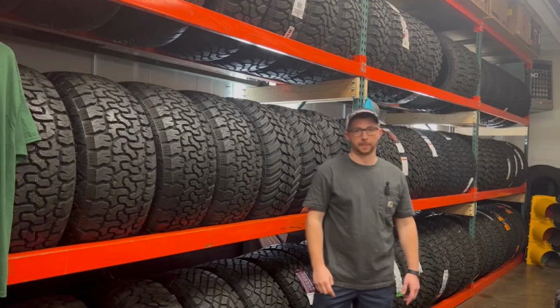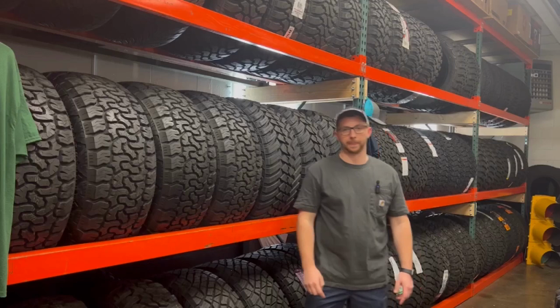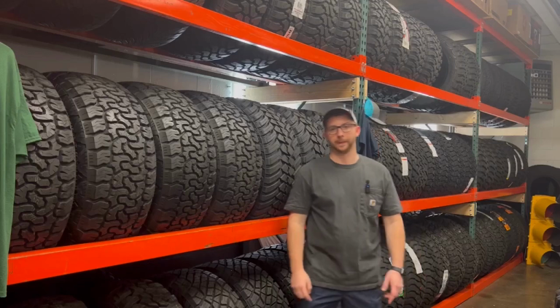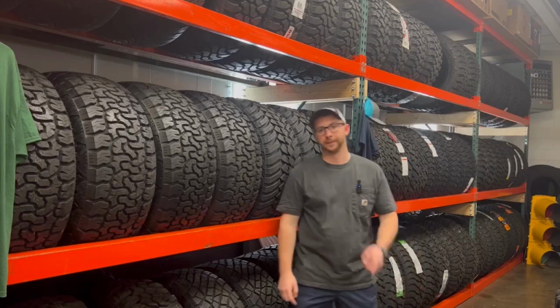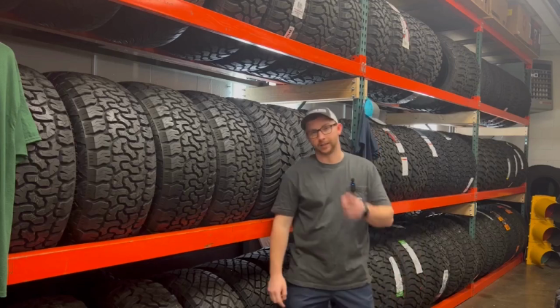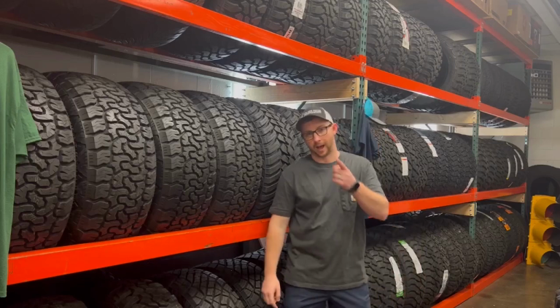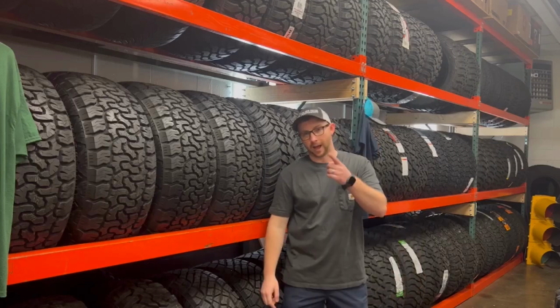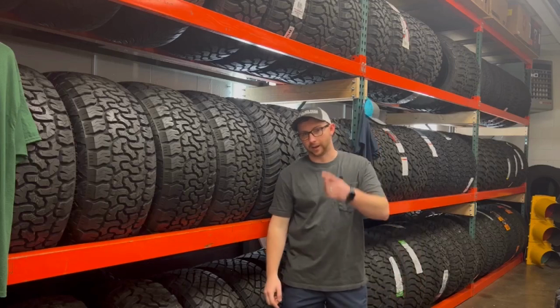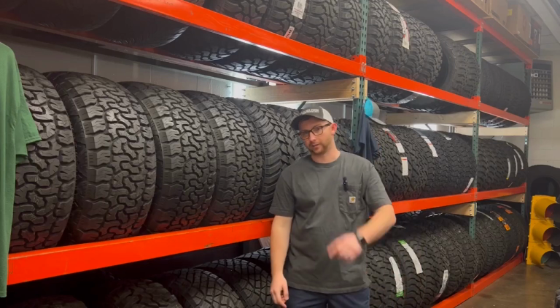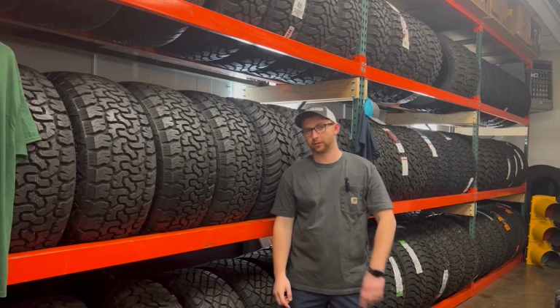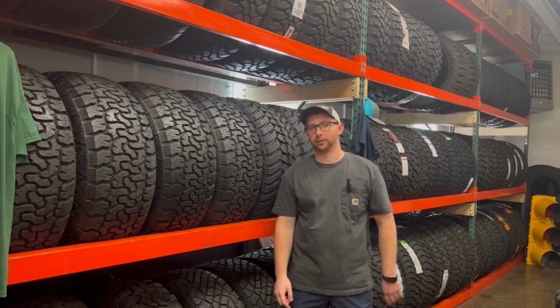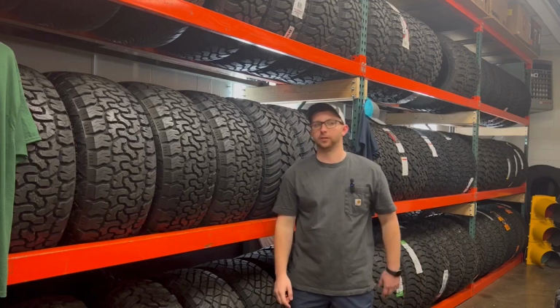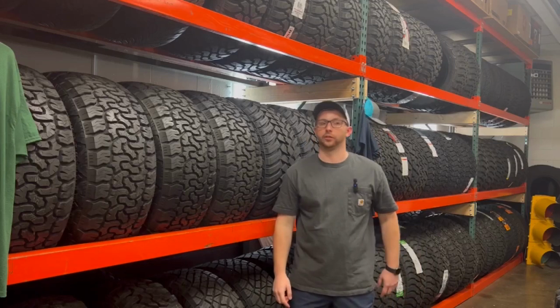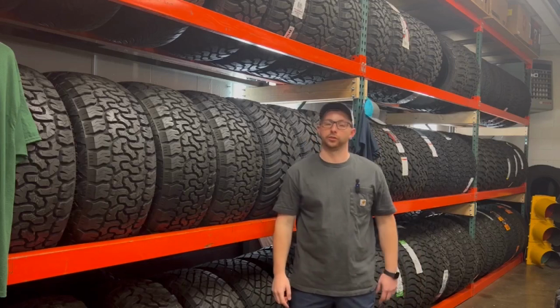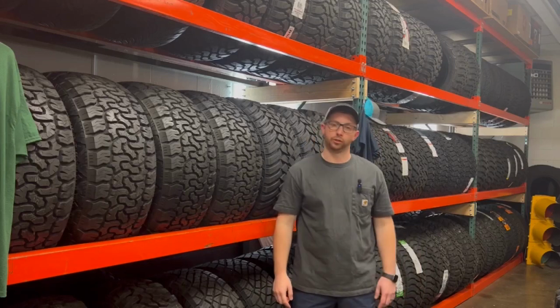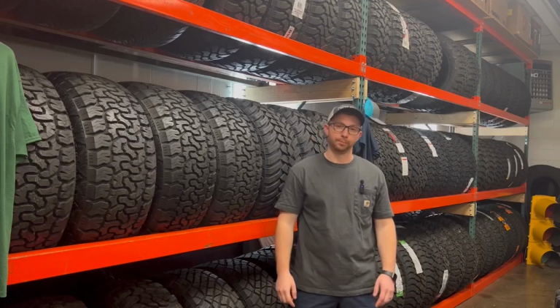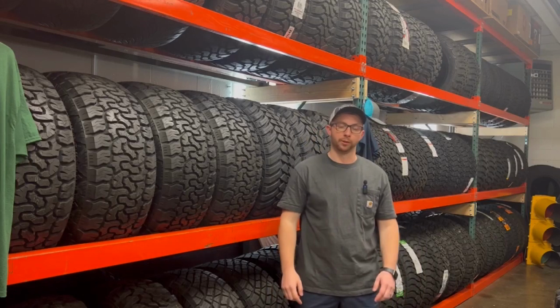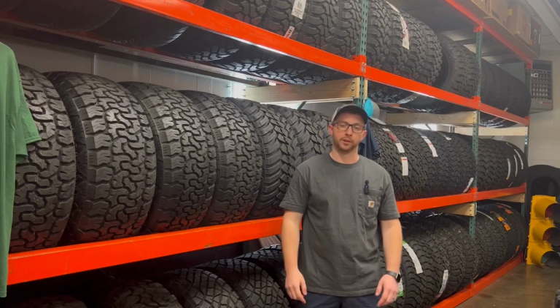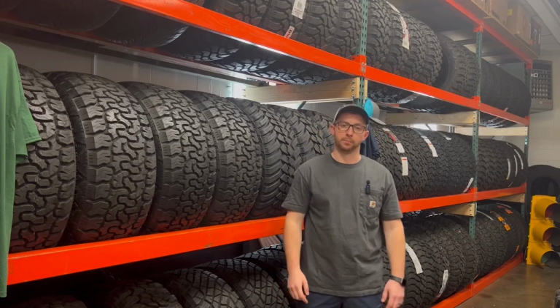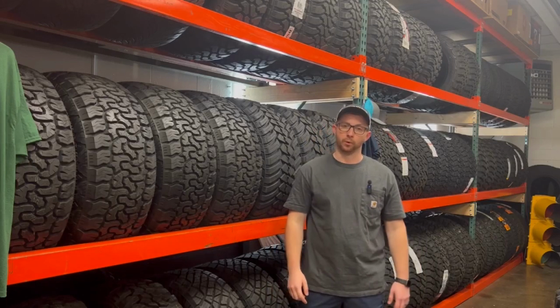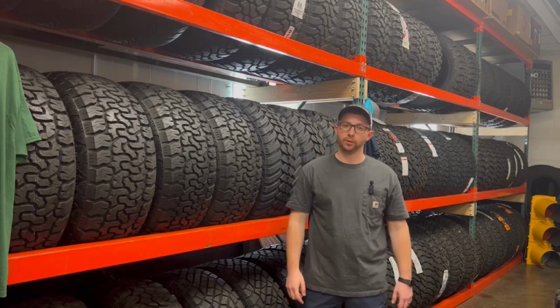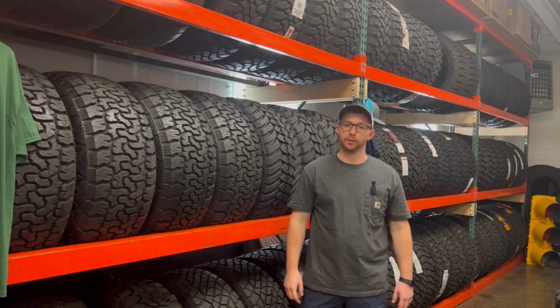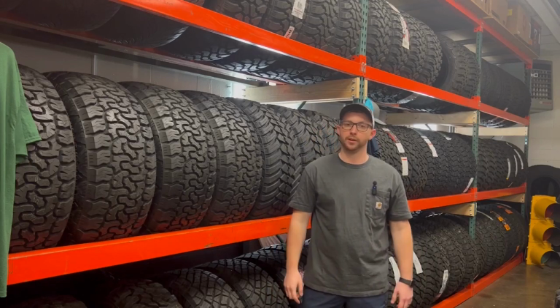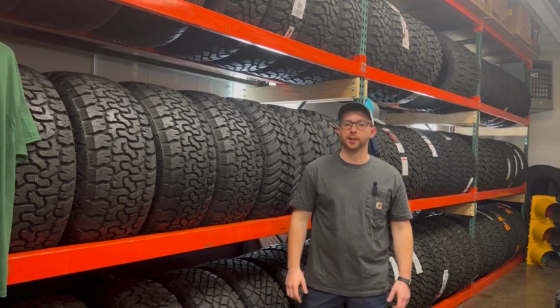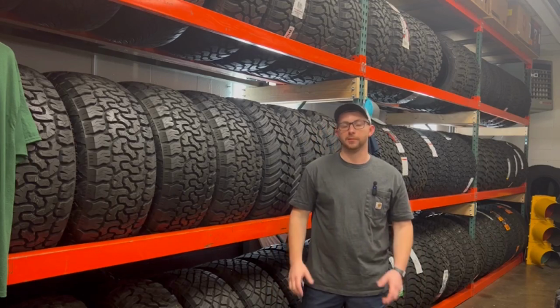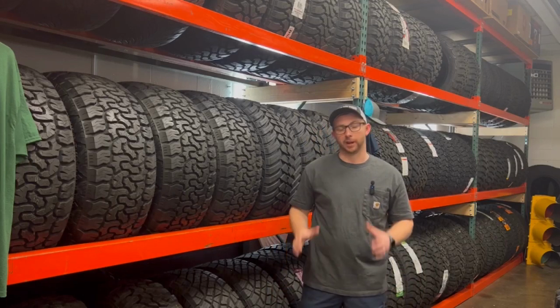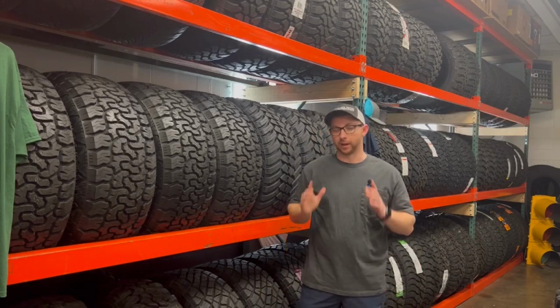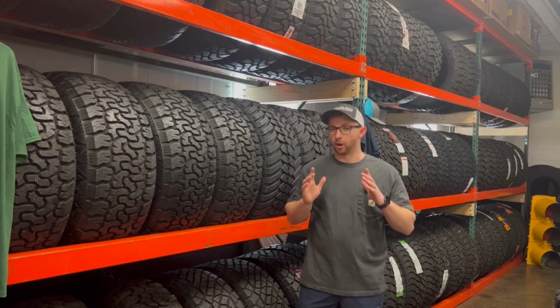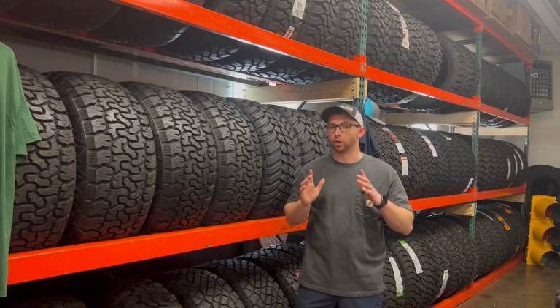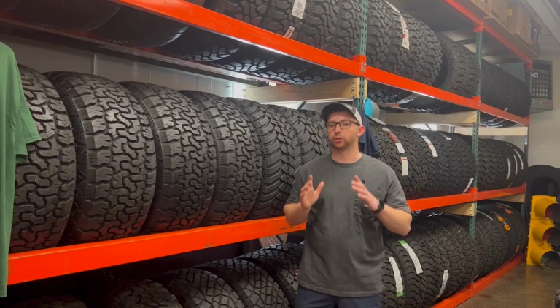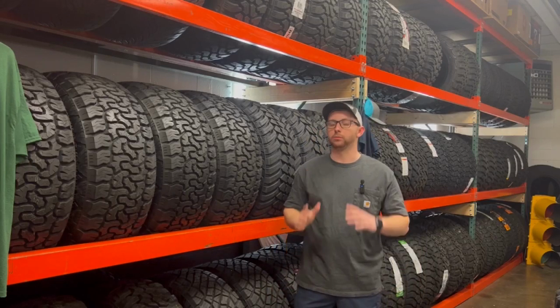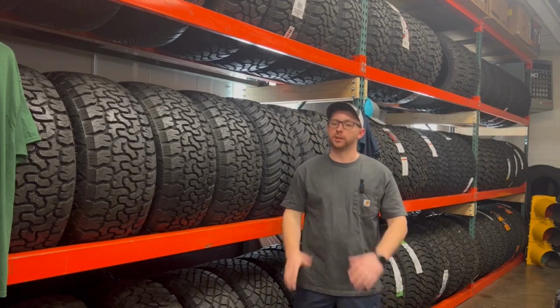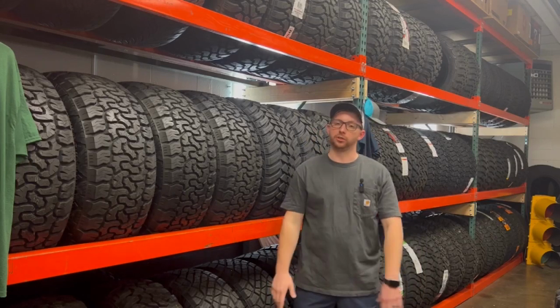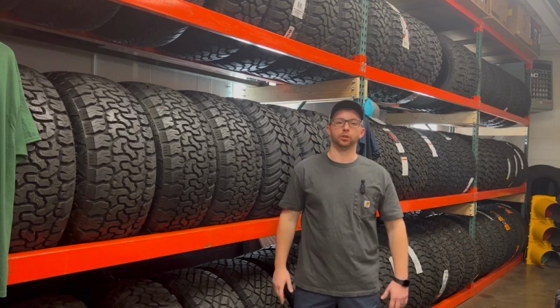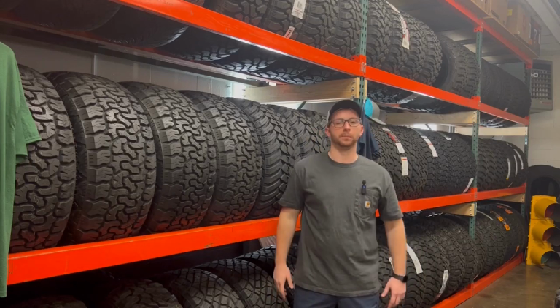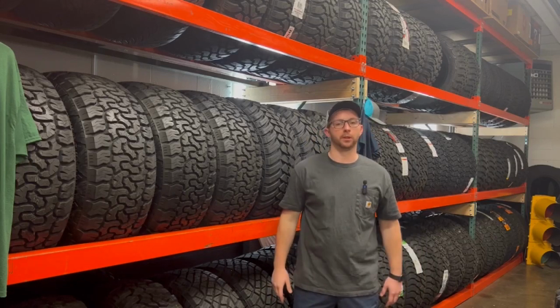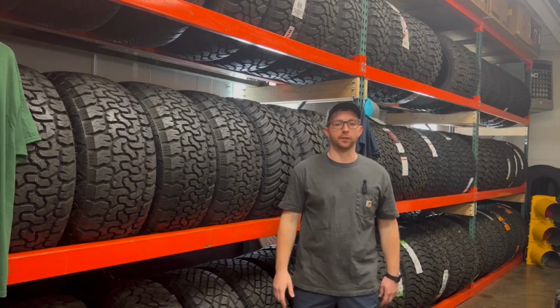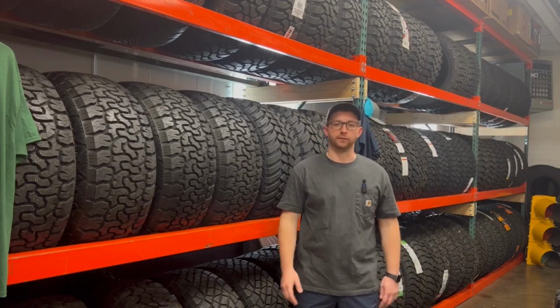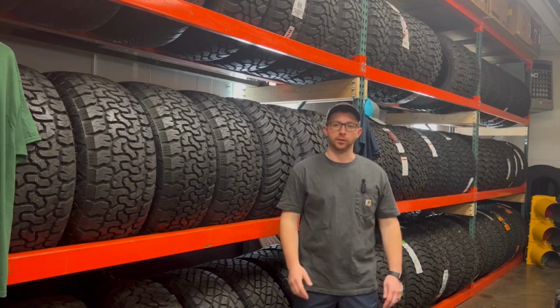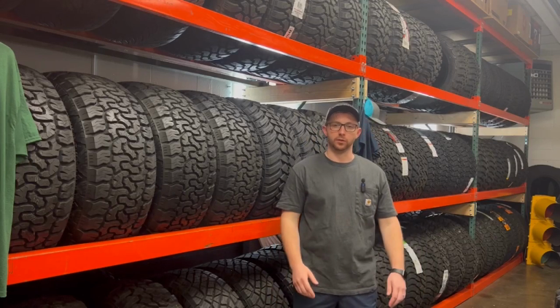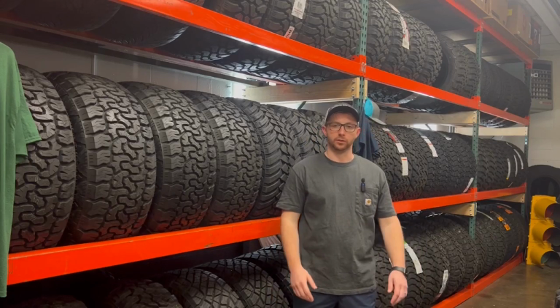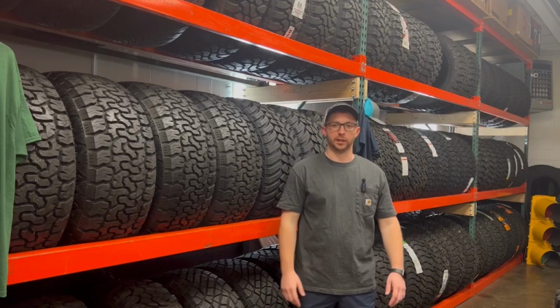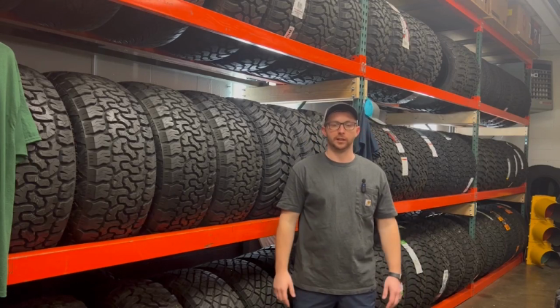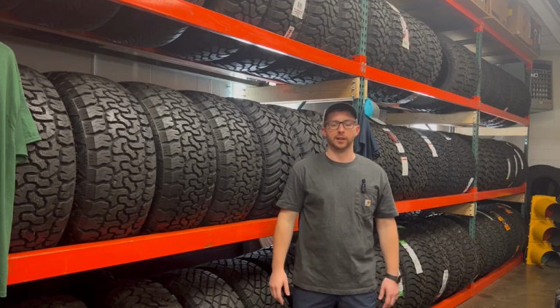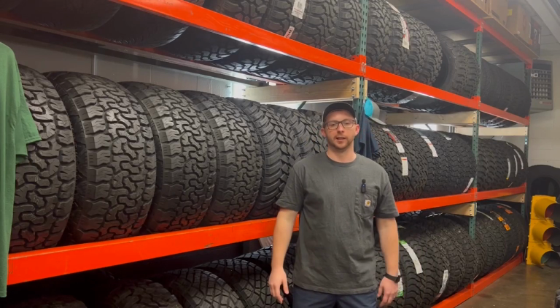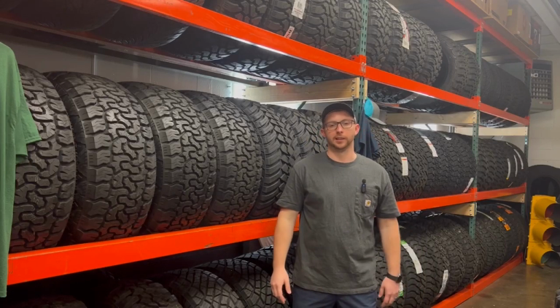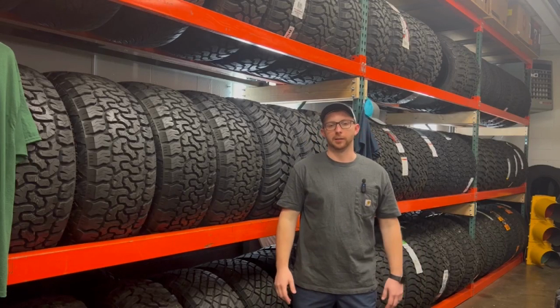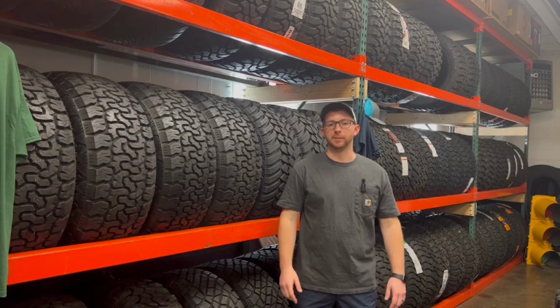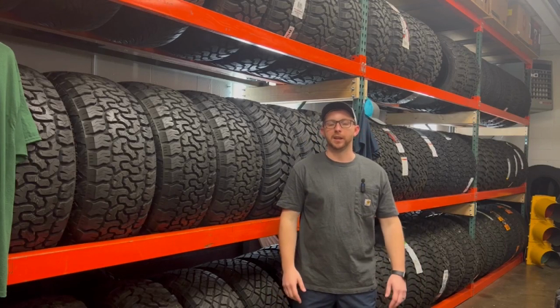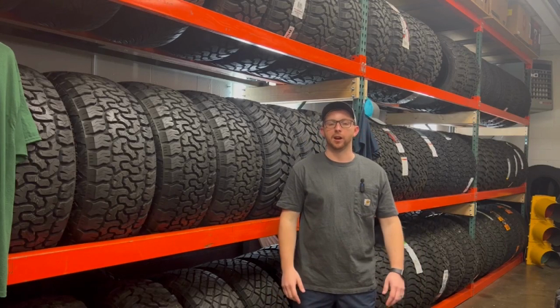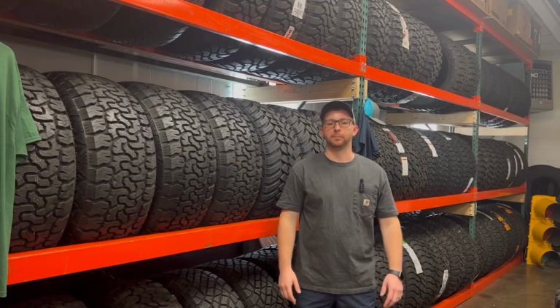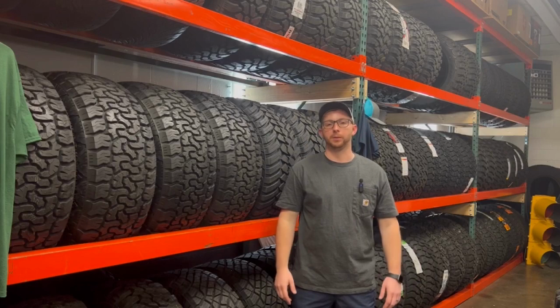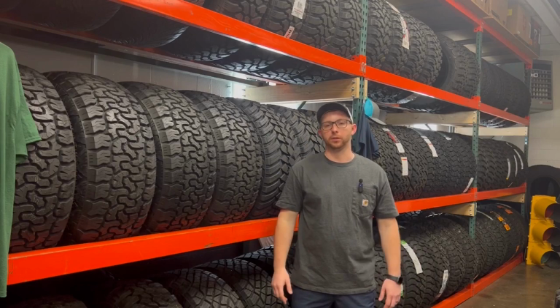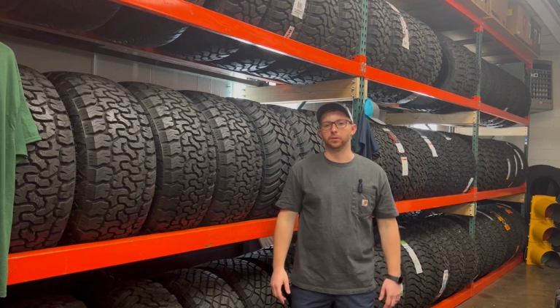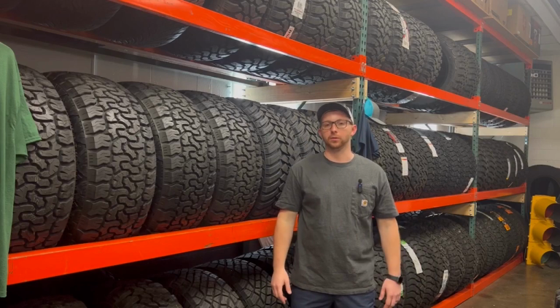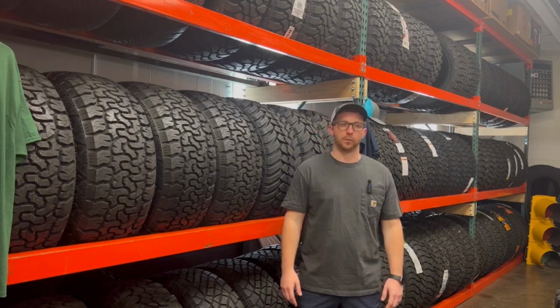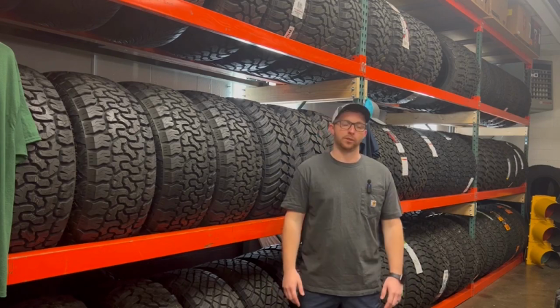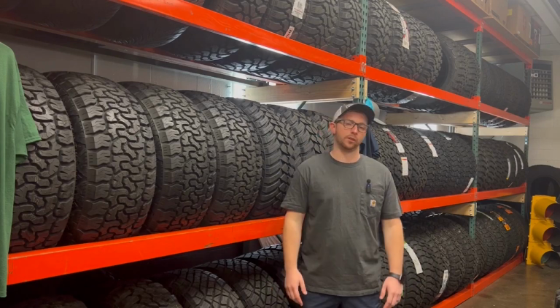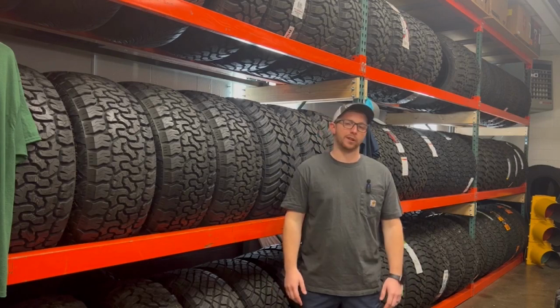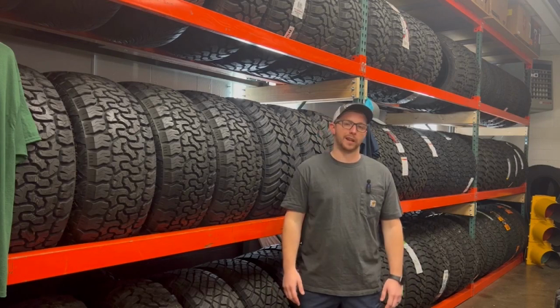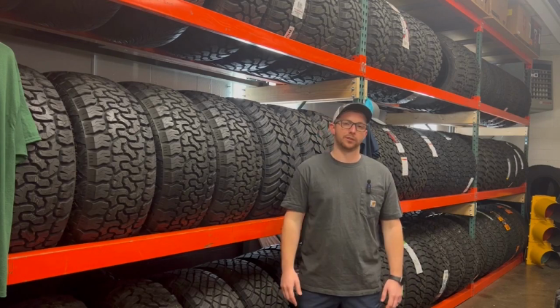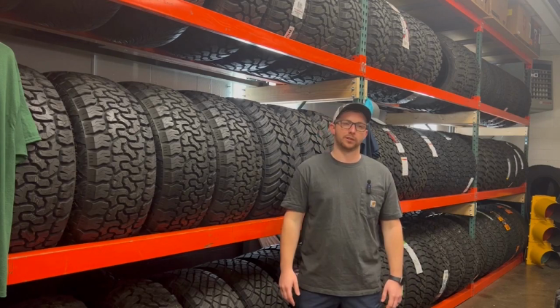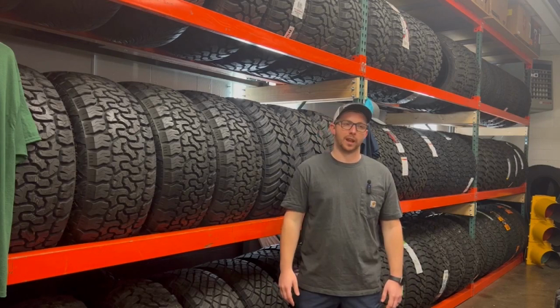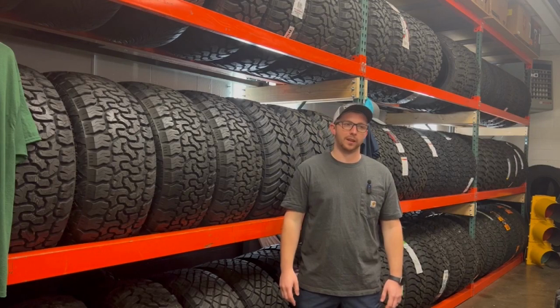Tires. They're super important but can also be super confusing. Let me help you with your next set.